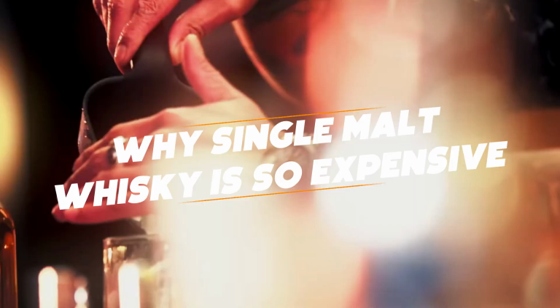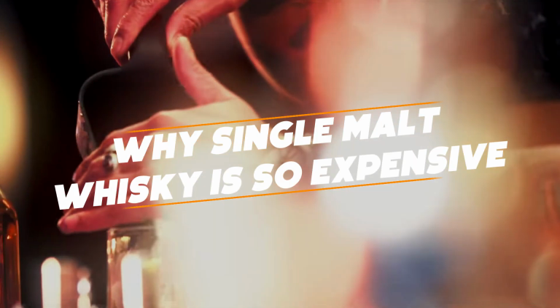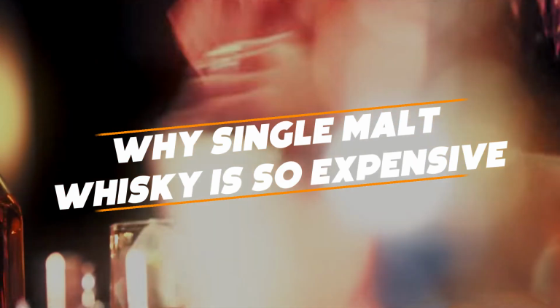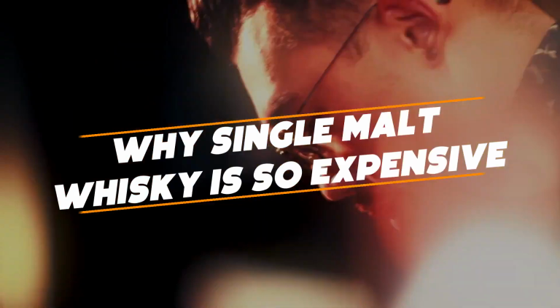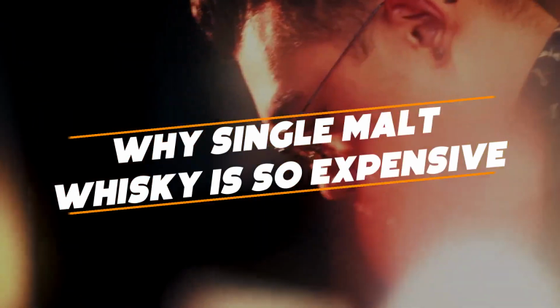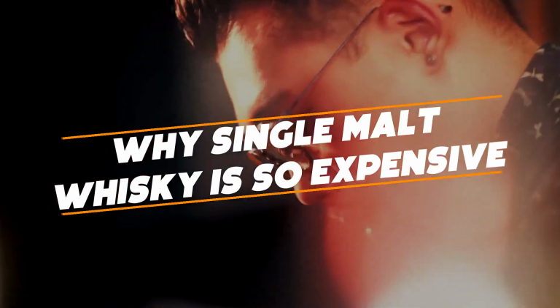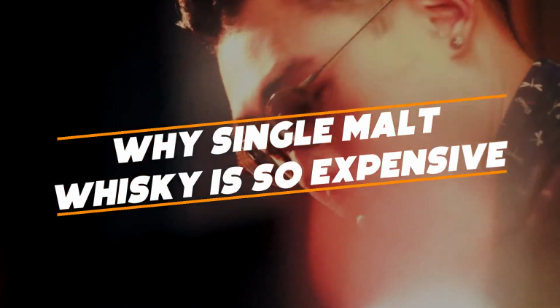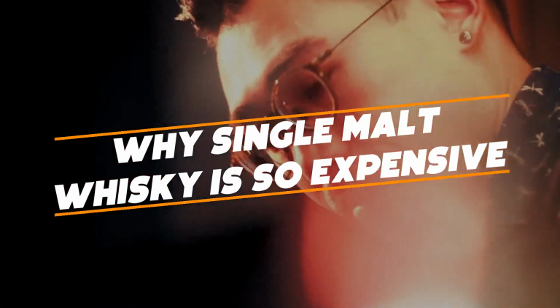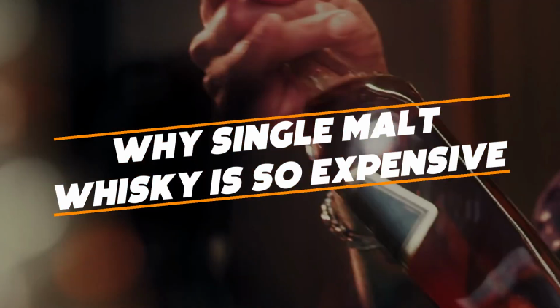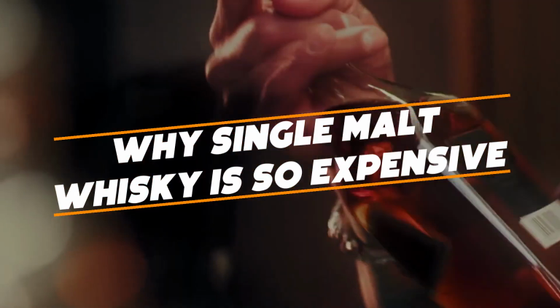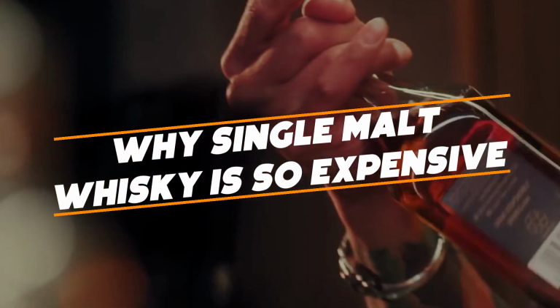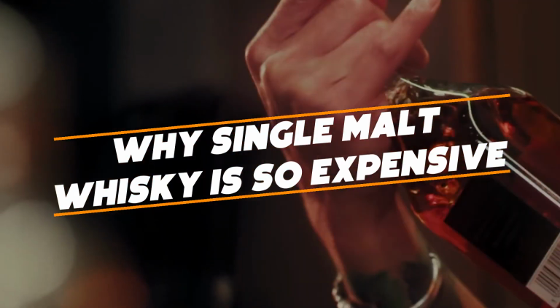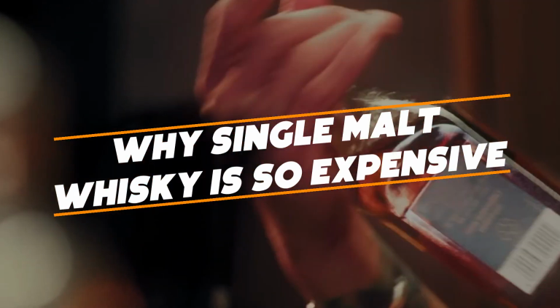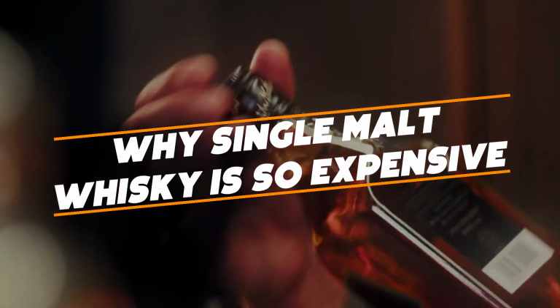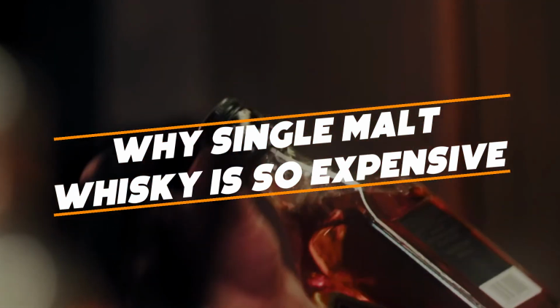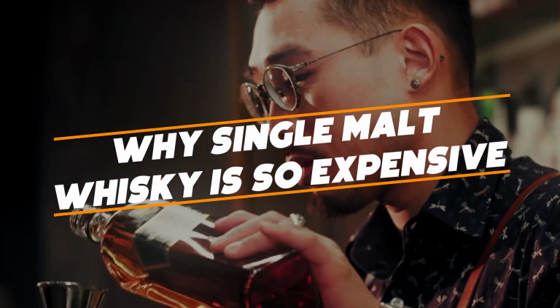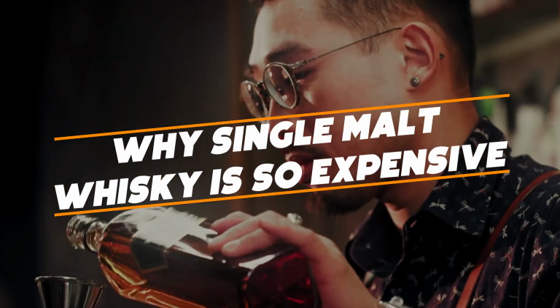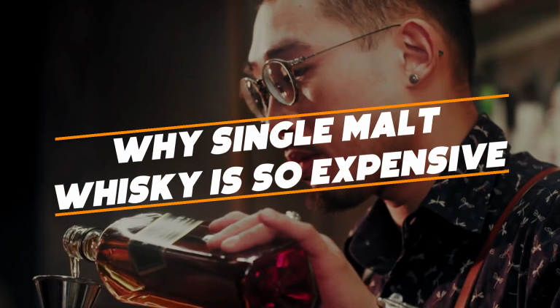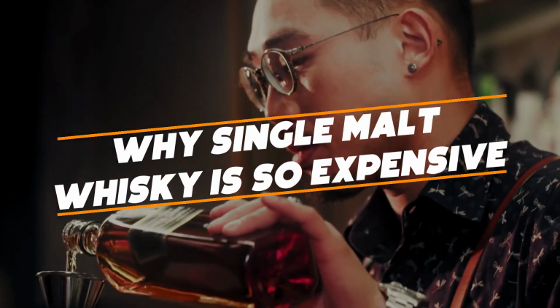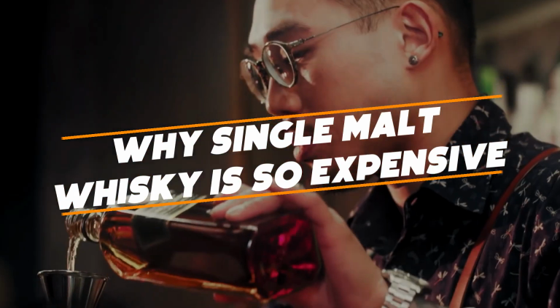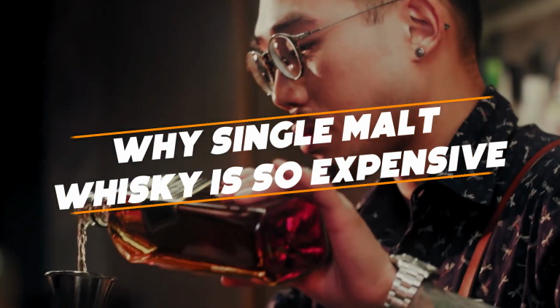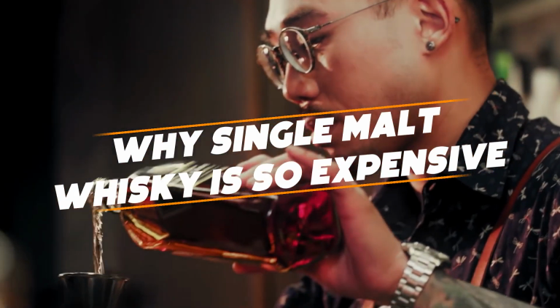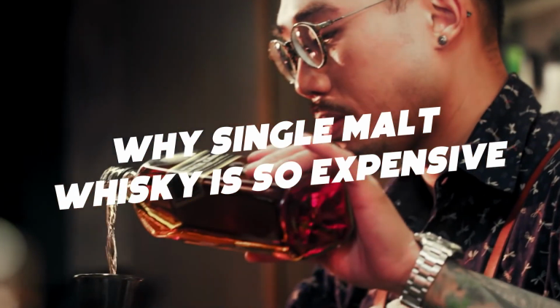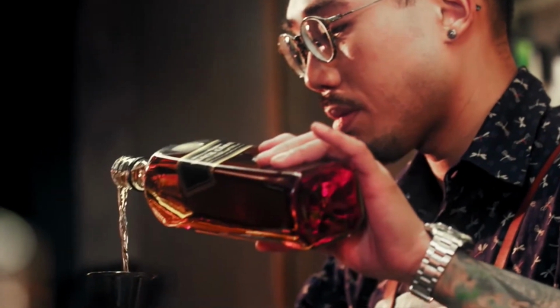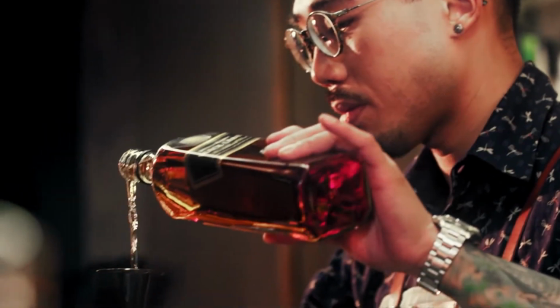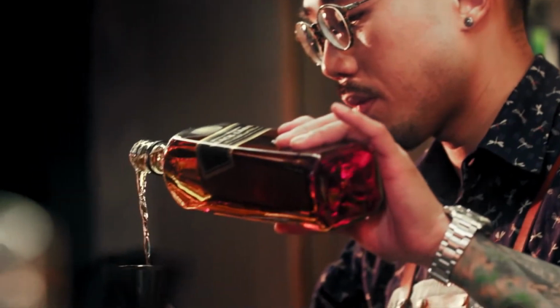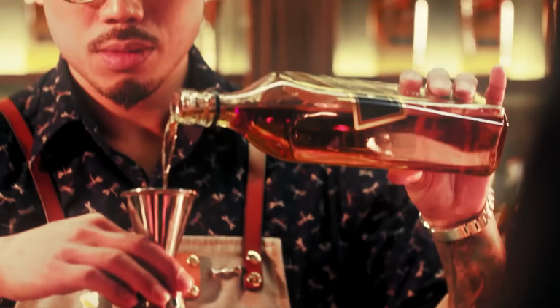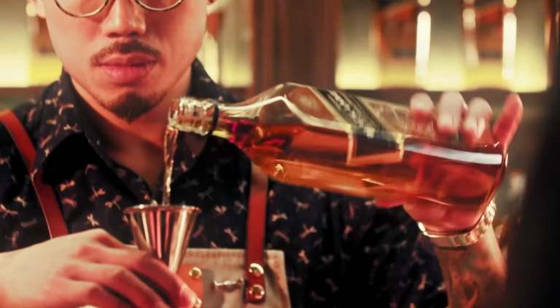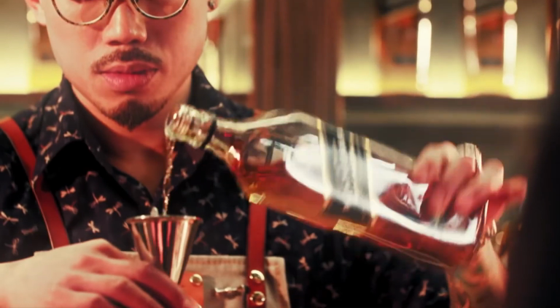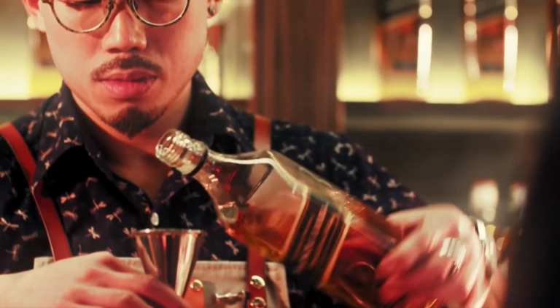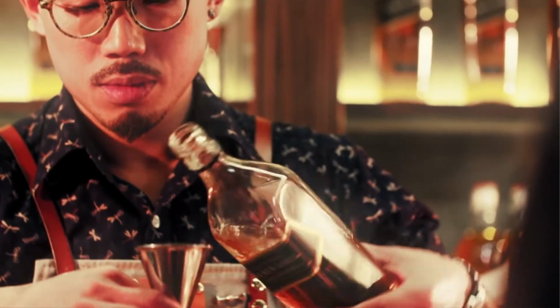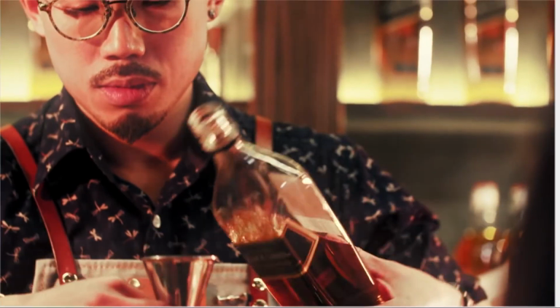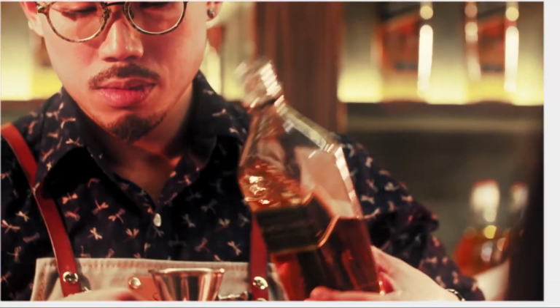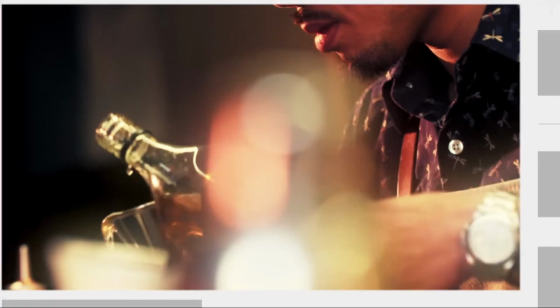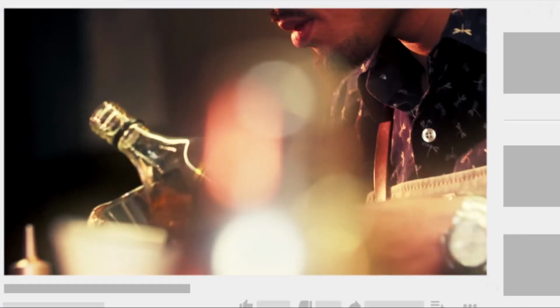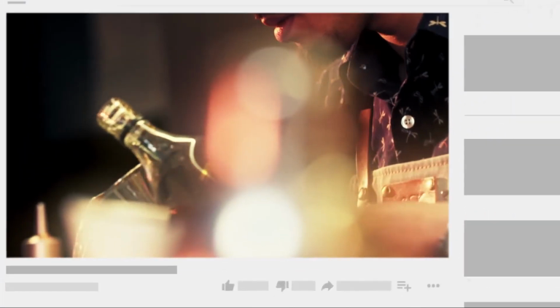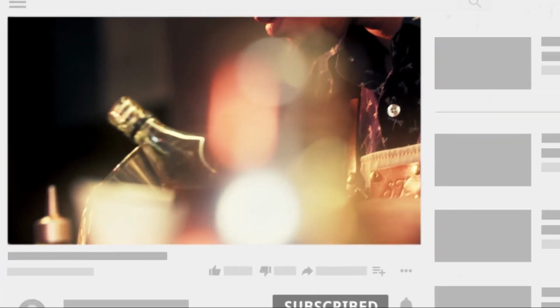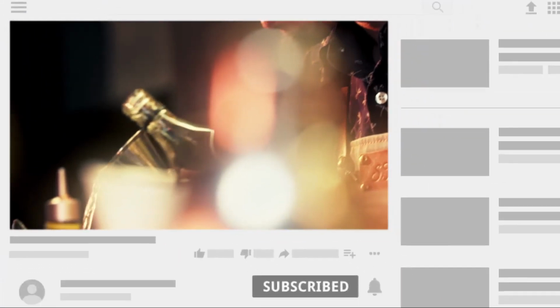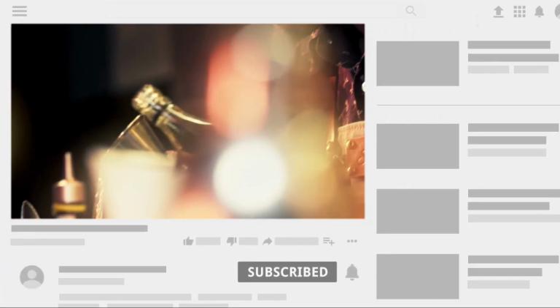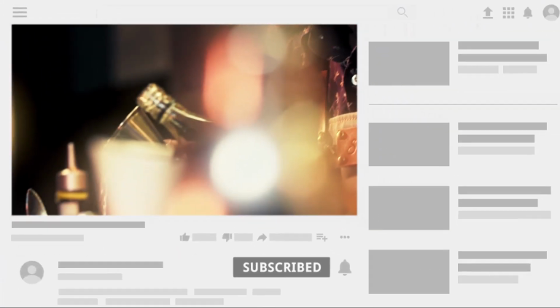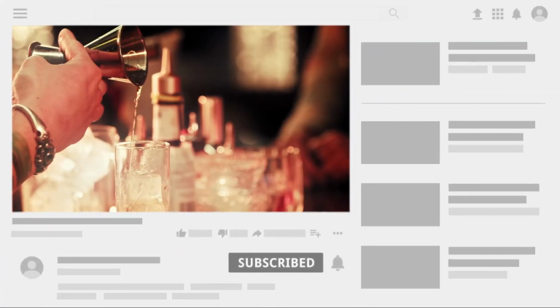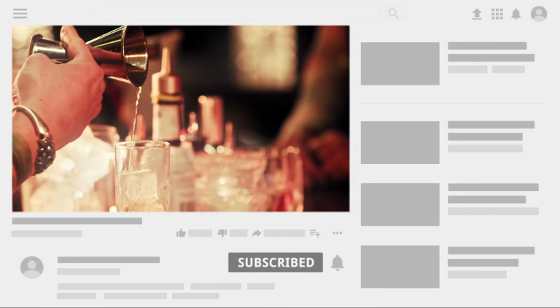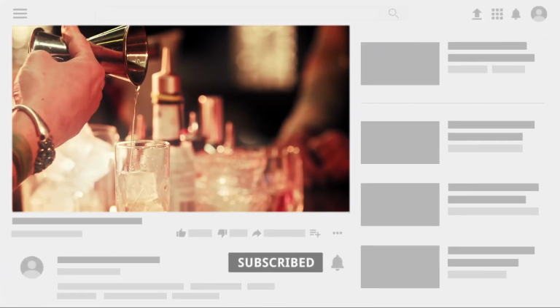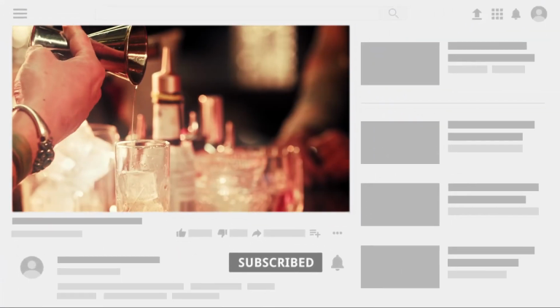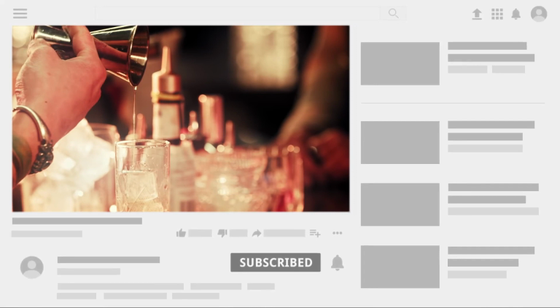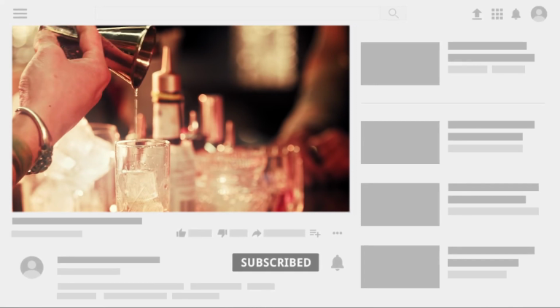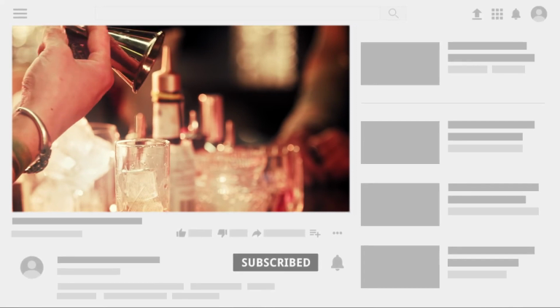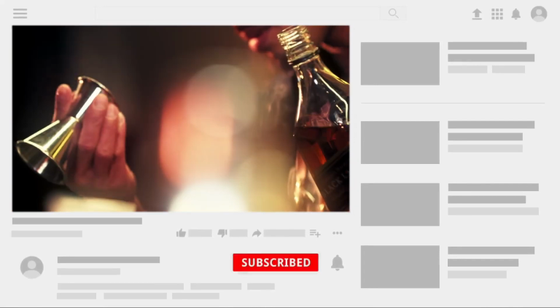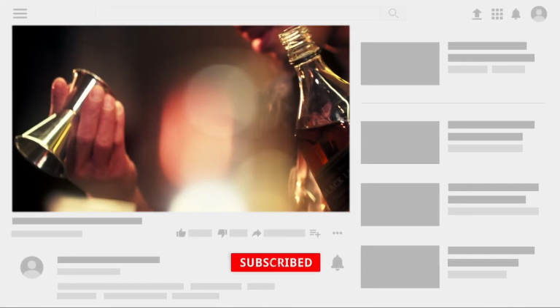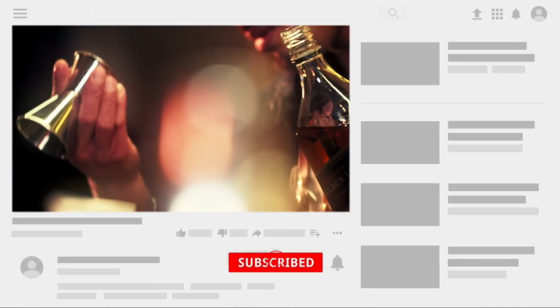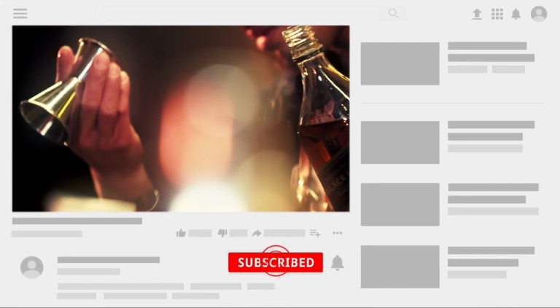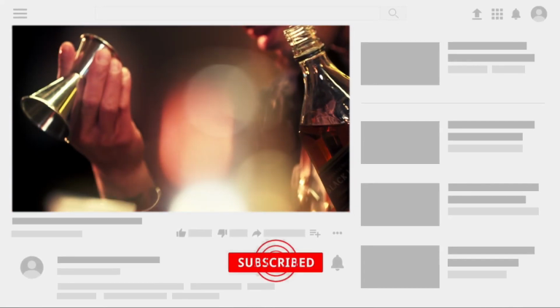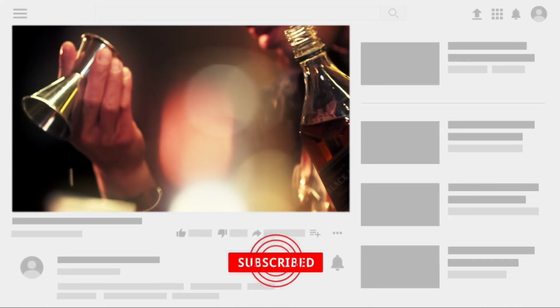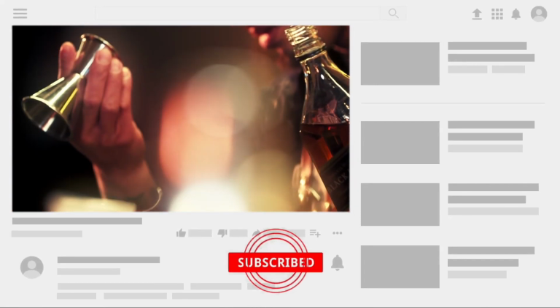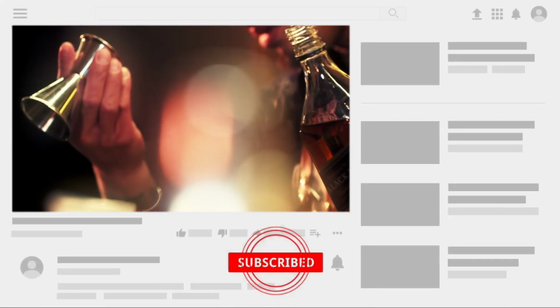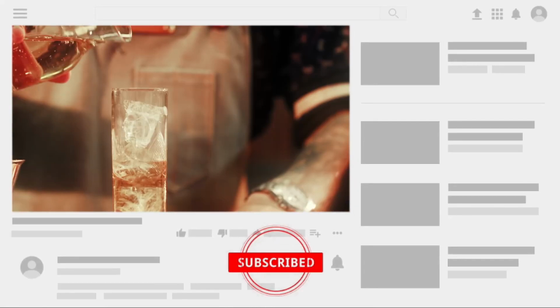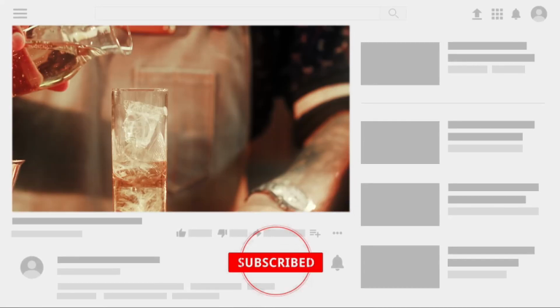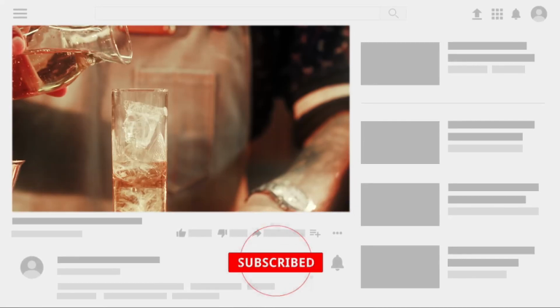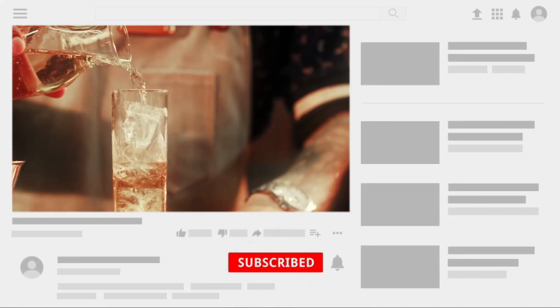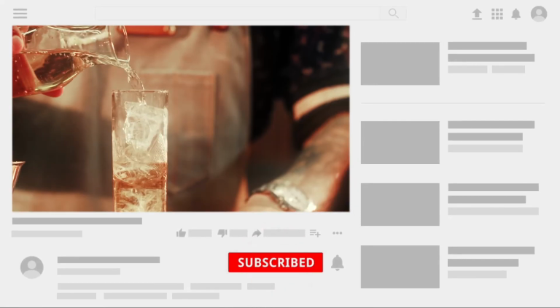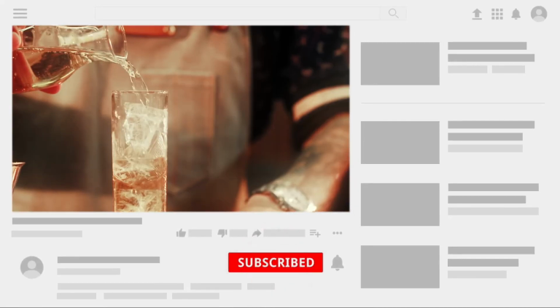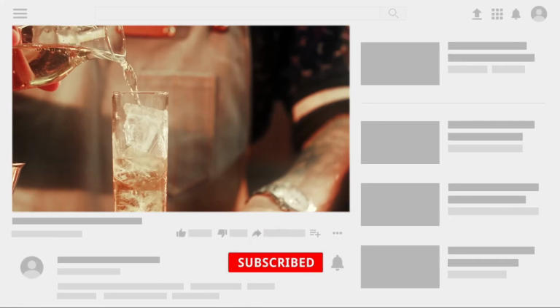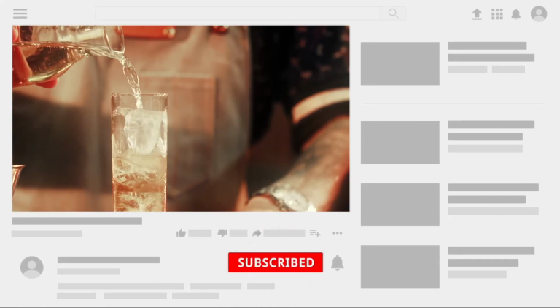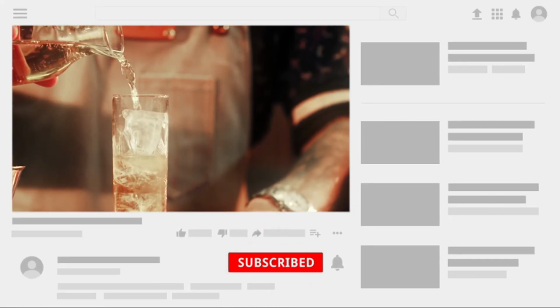Why is single malt whiskey so expensive? Before we start, hit that red subscribe button so that you never miss out on any of our videos.